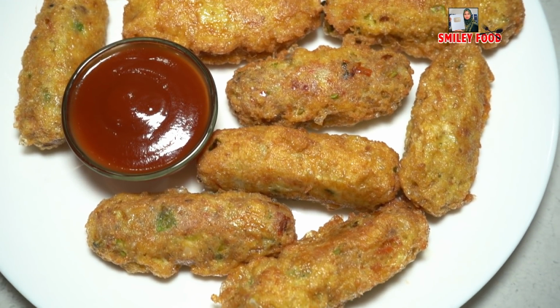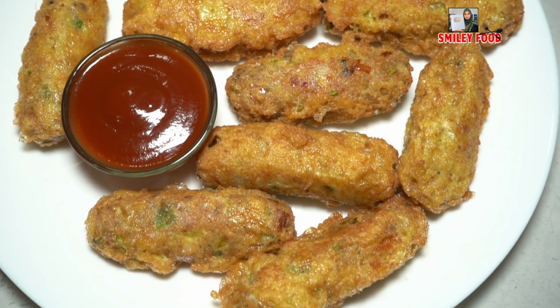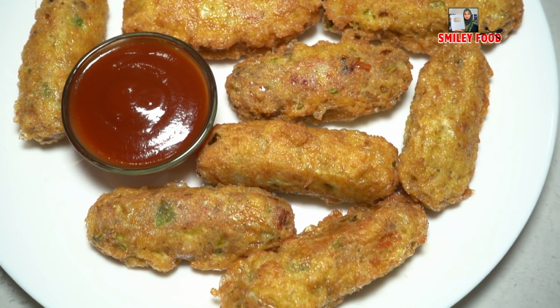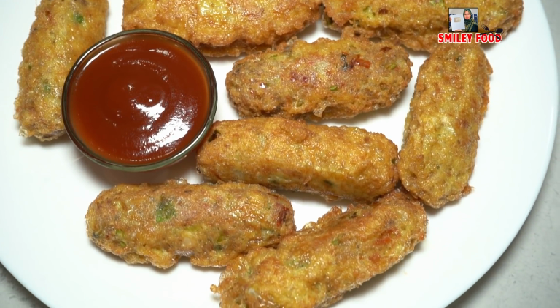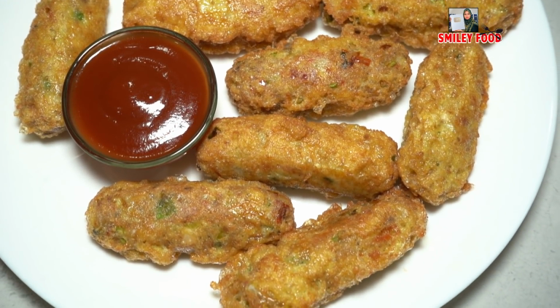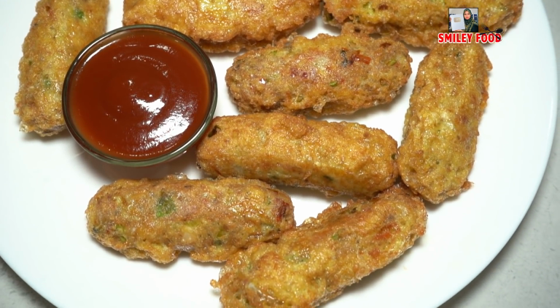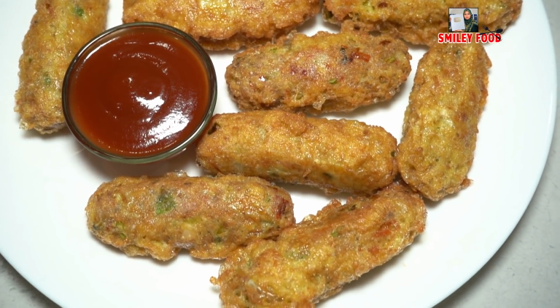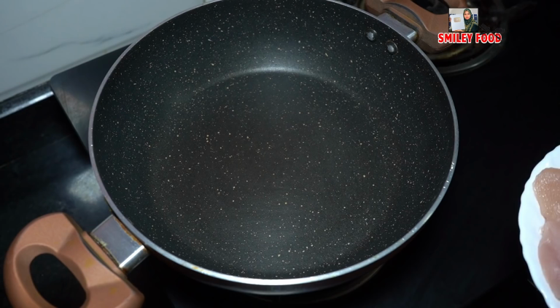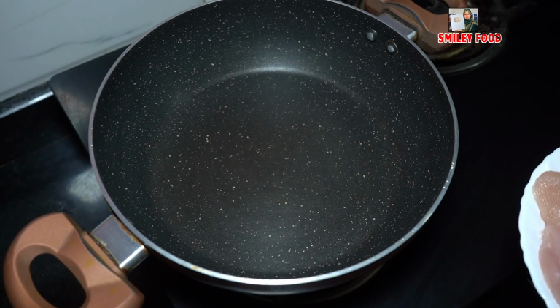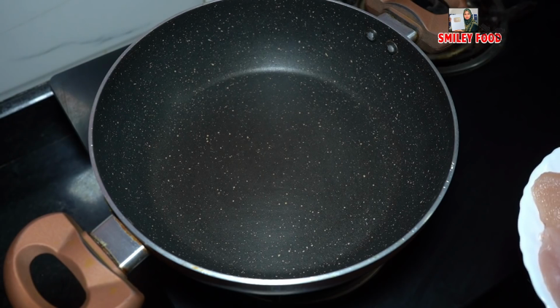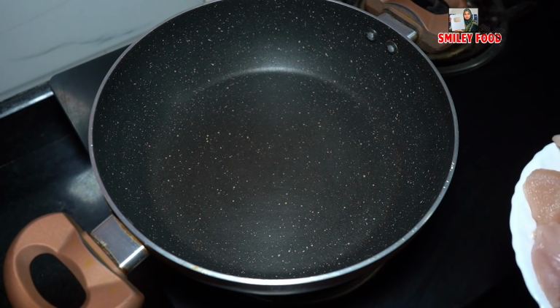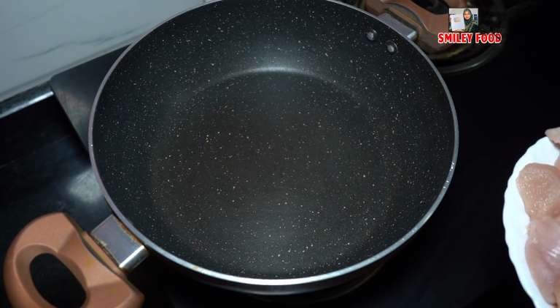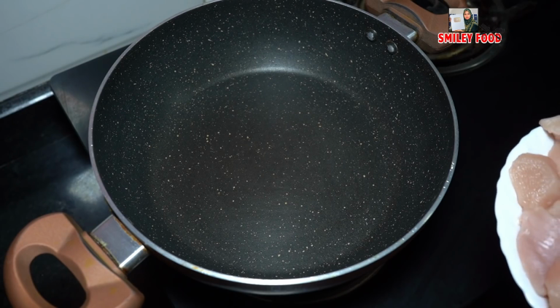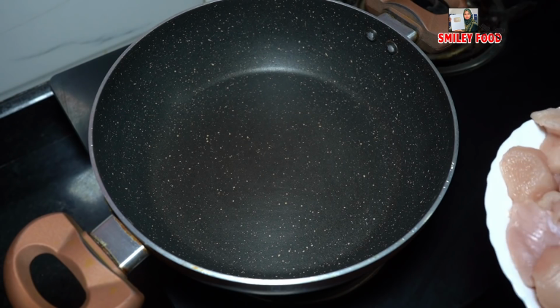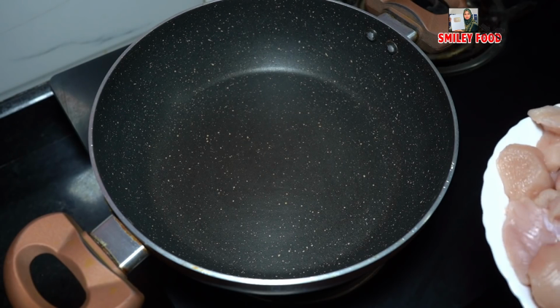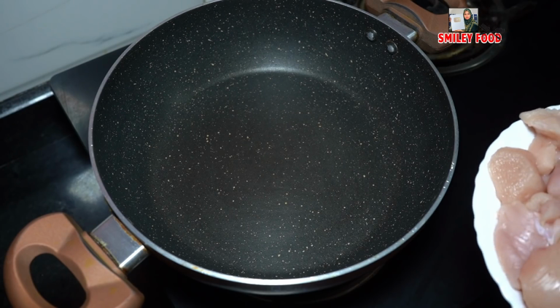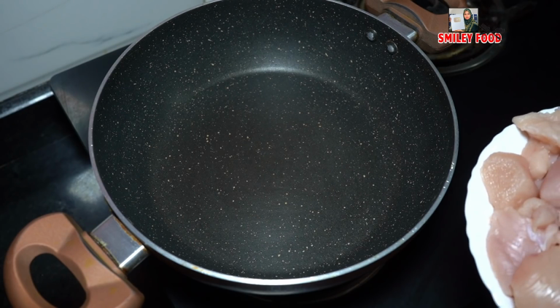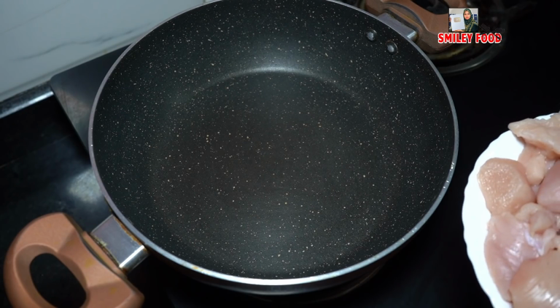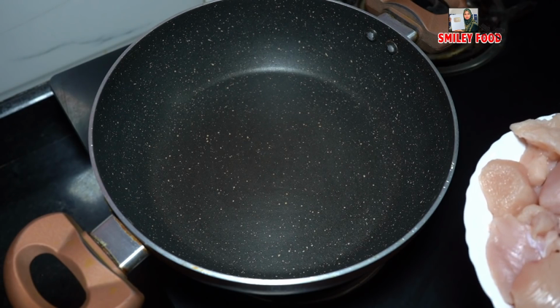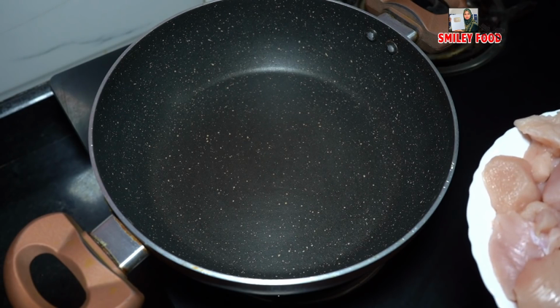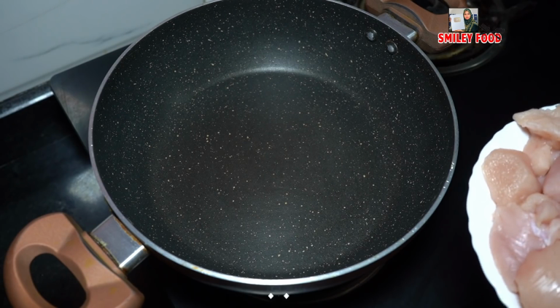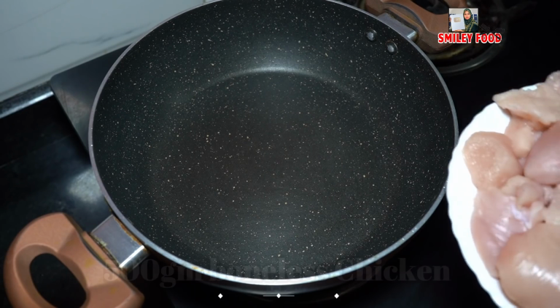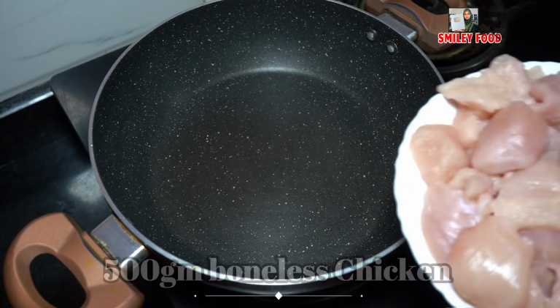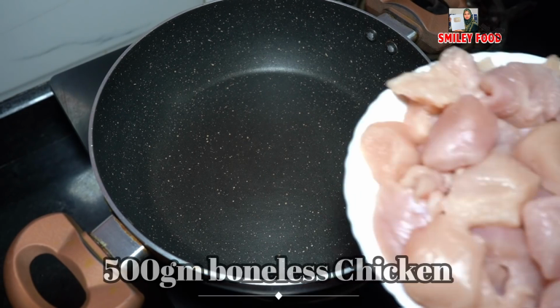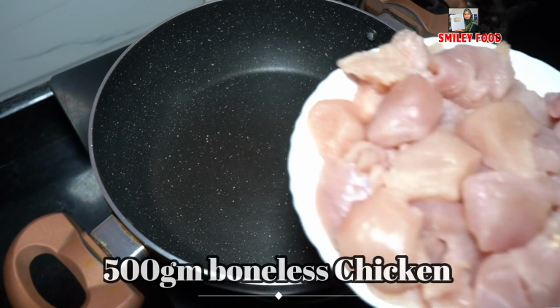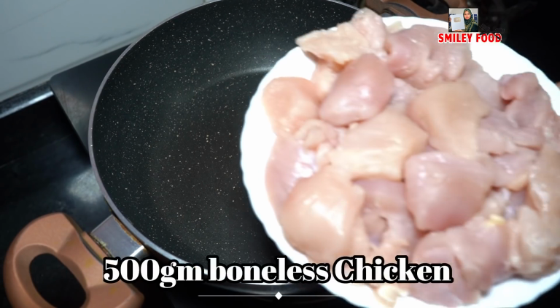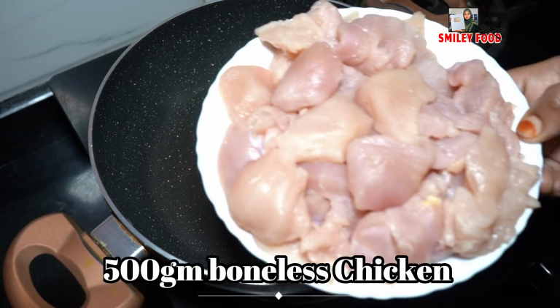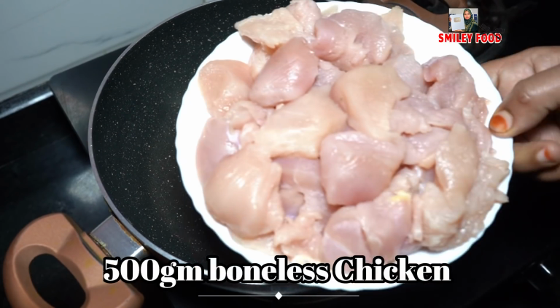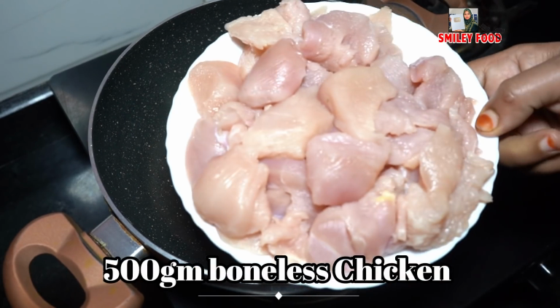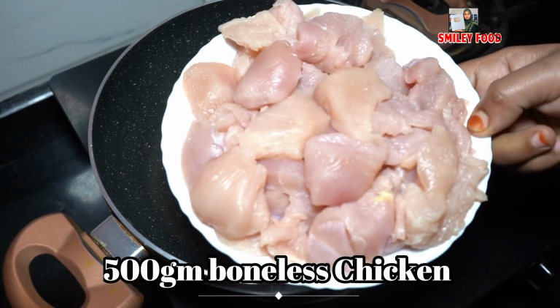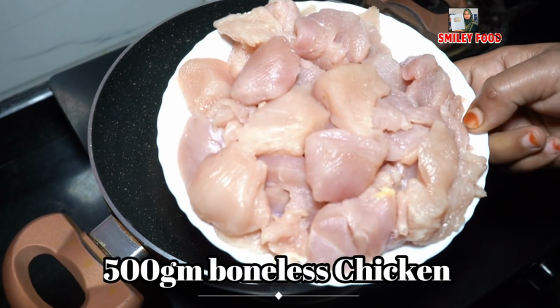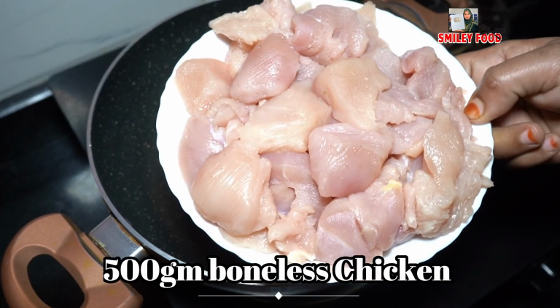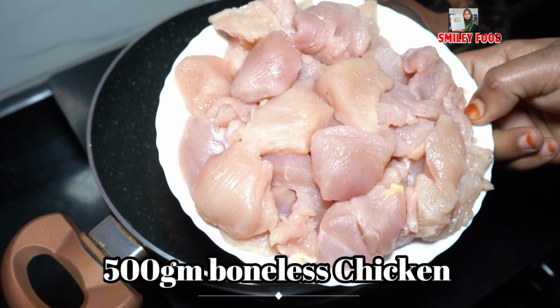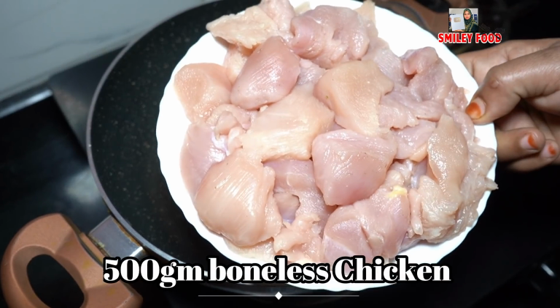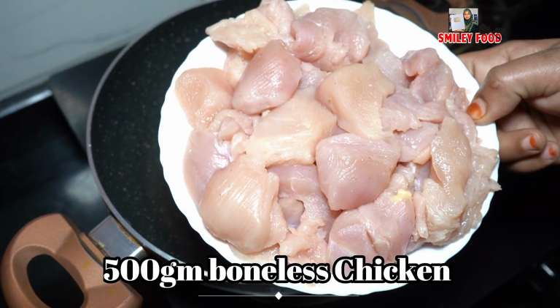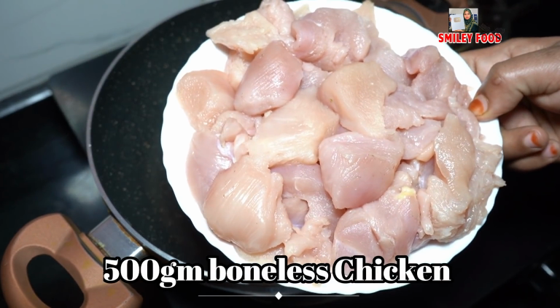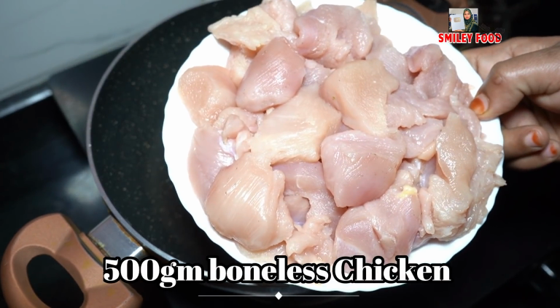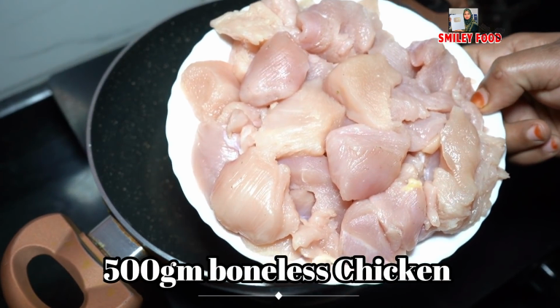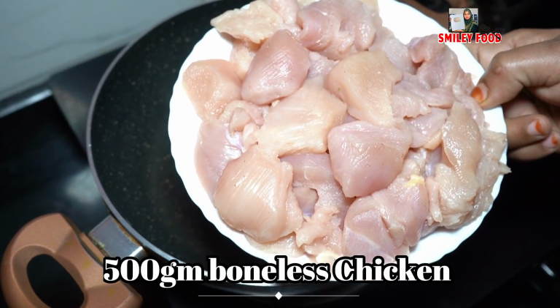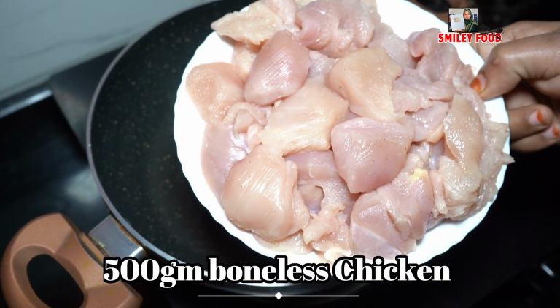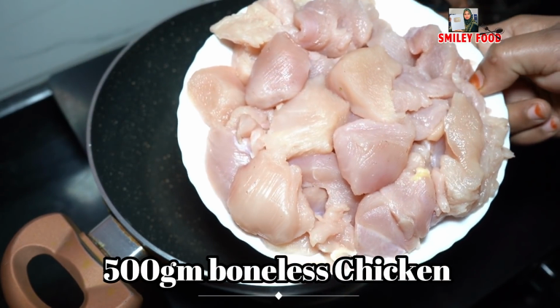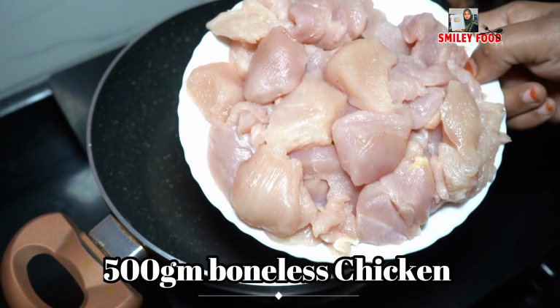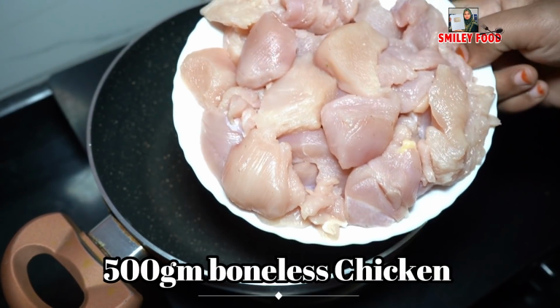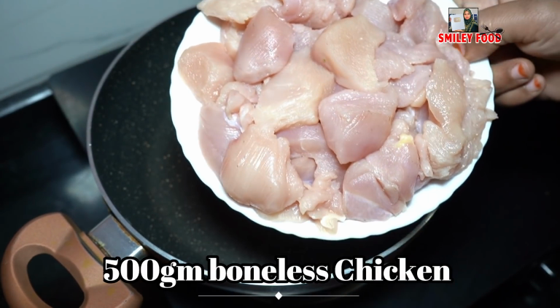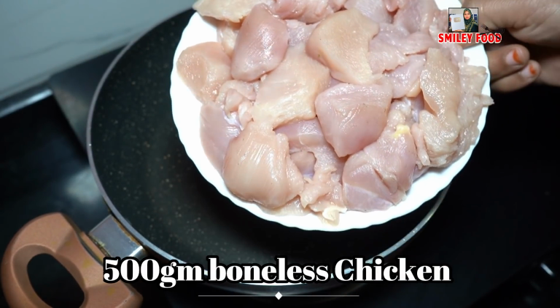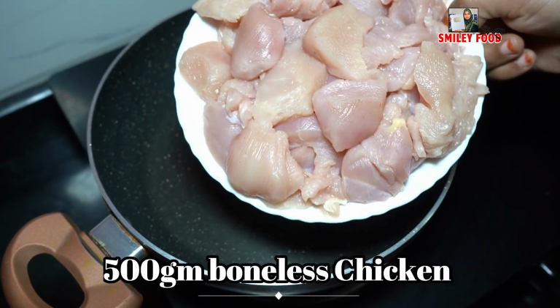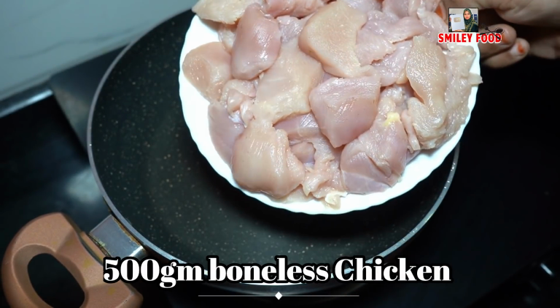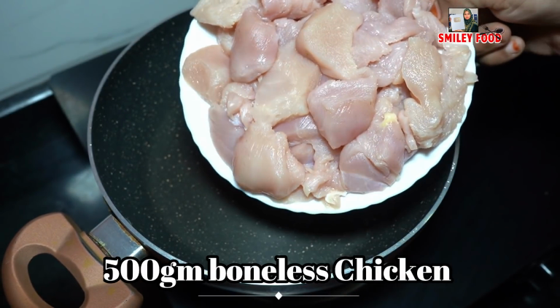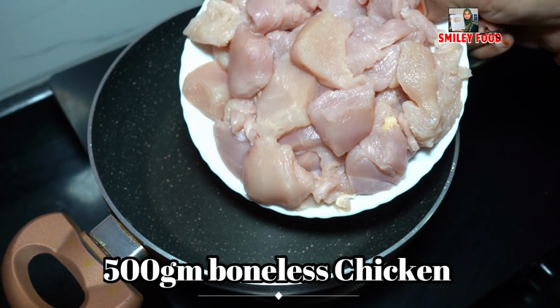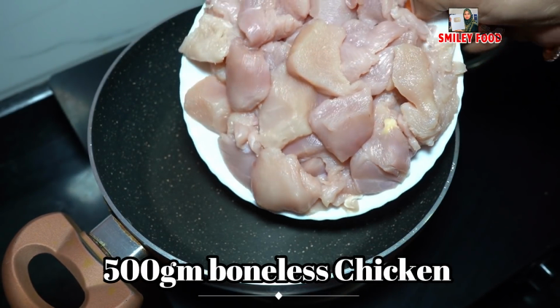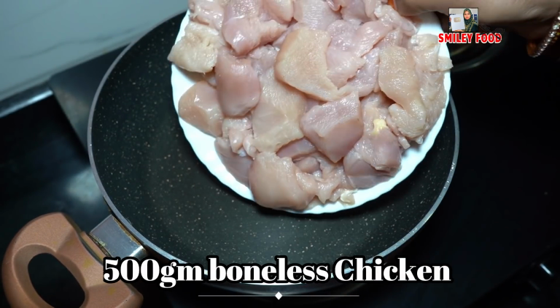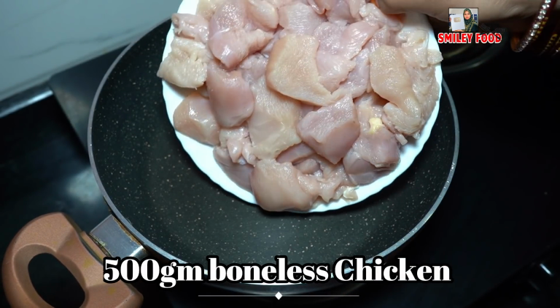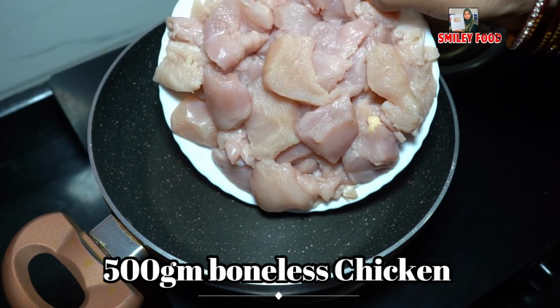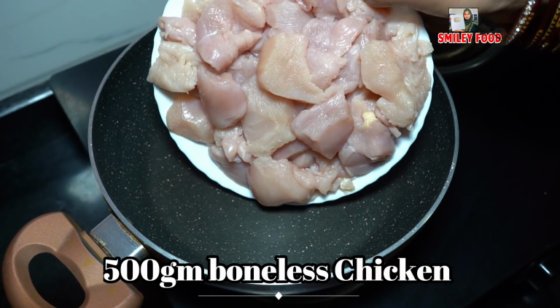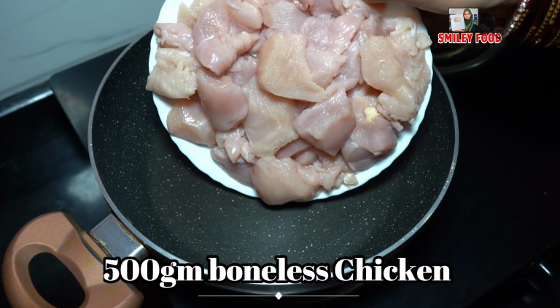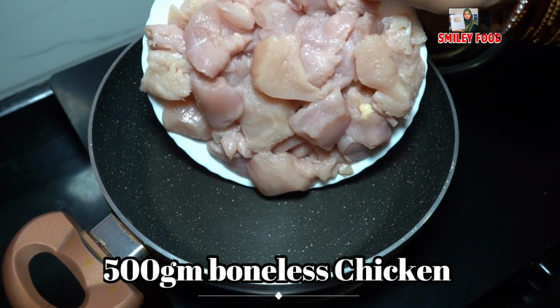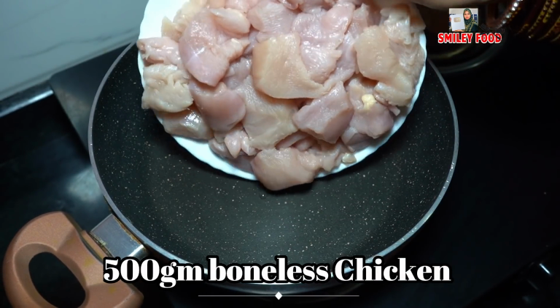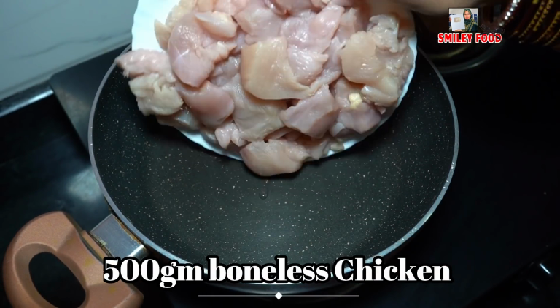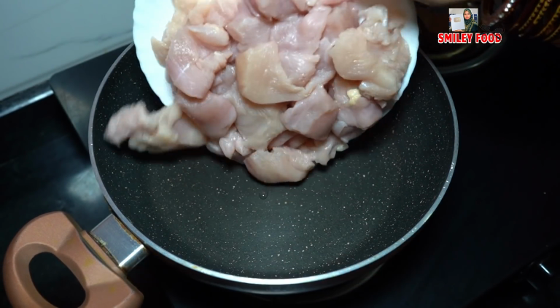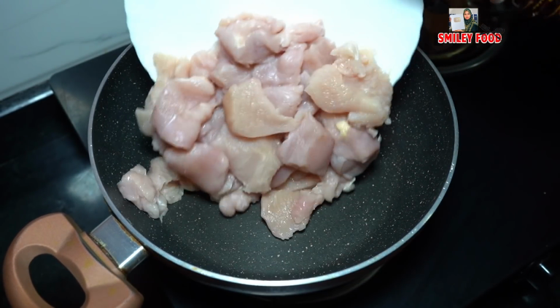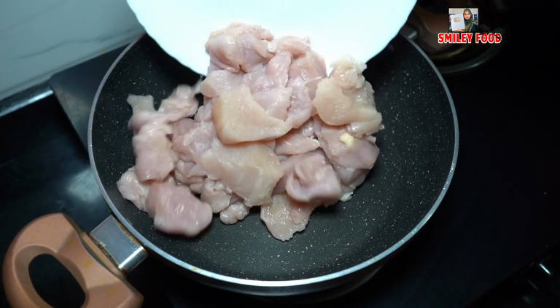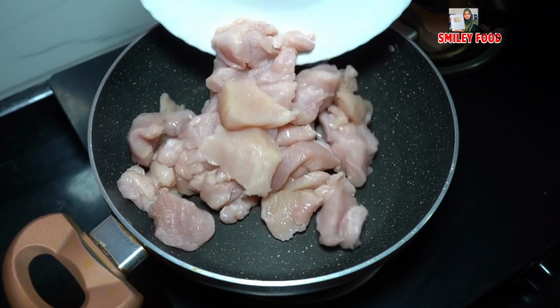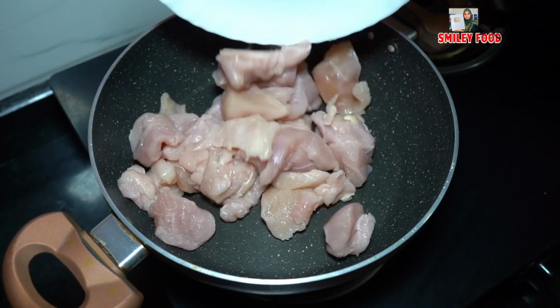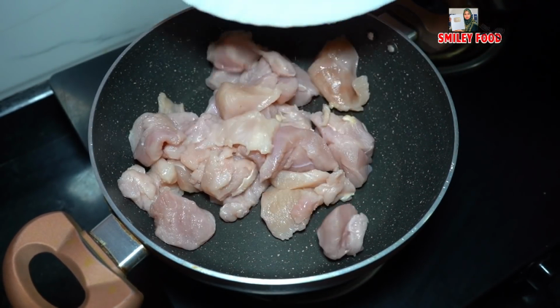For Chinese roll, I have brought boneless chicken. Put a glass of water in a pan and boil the chicken.